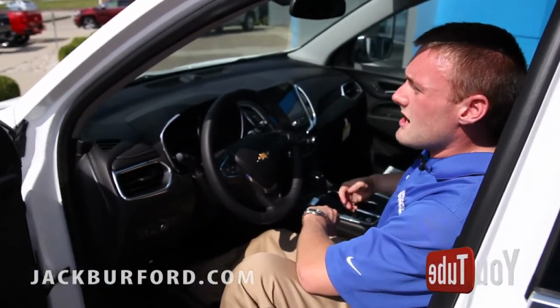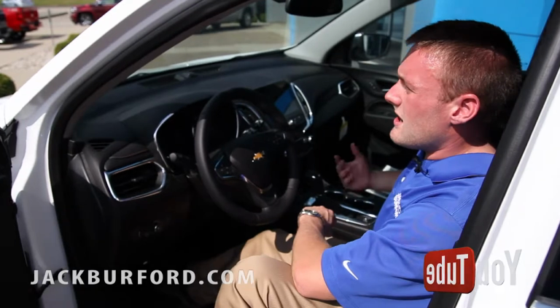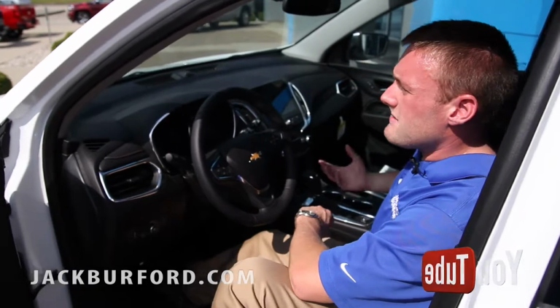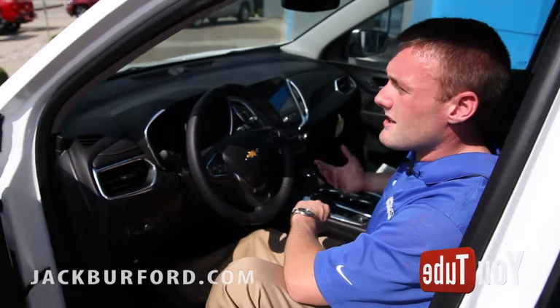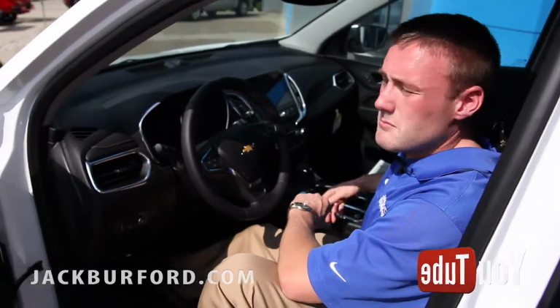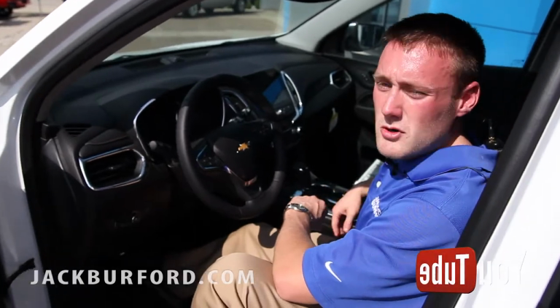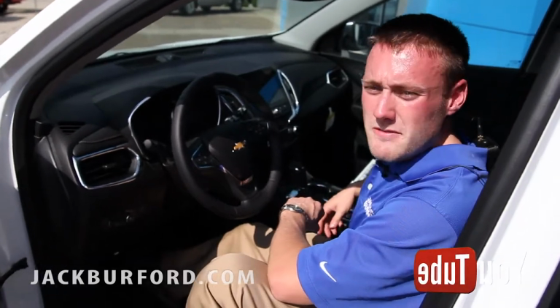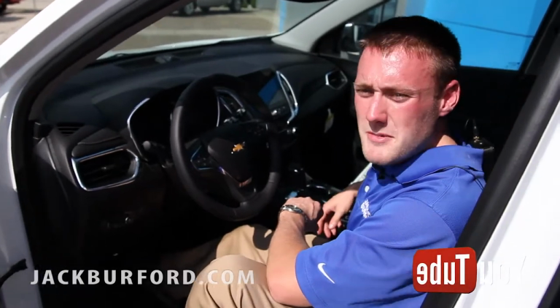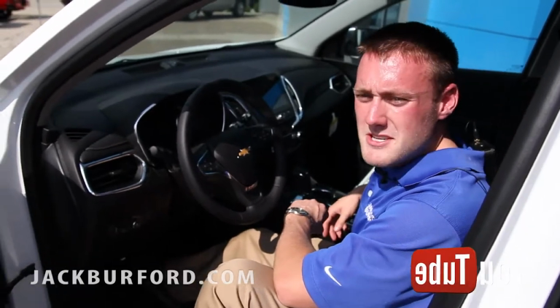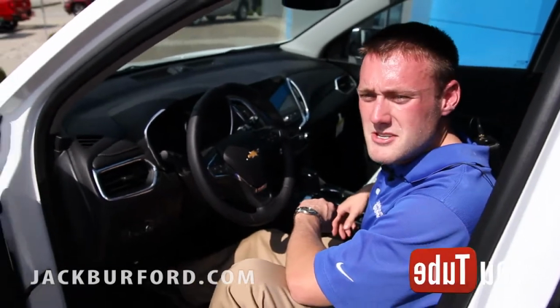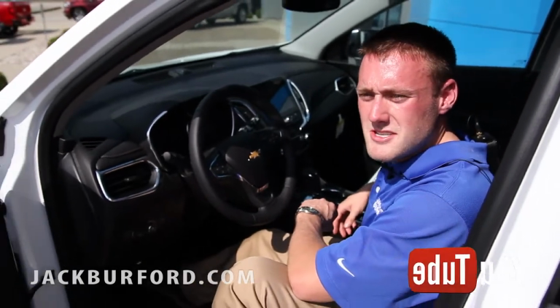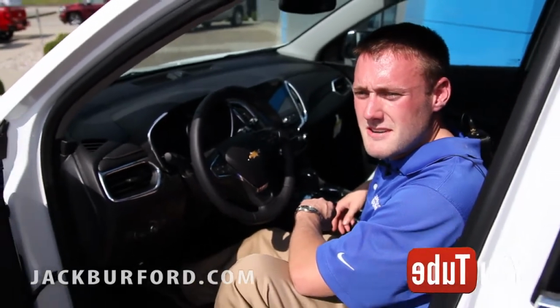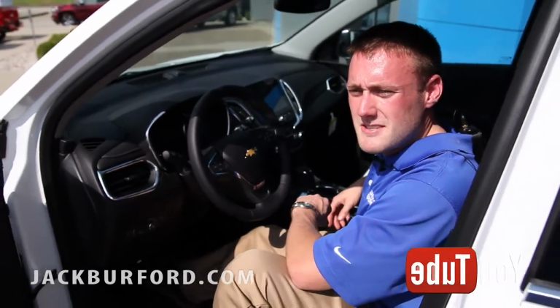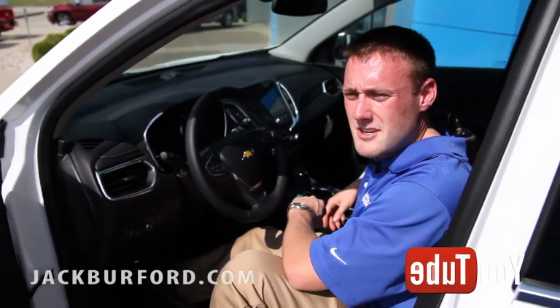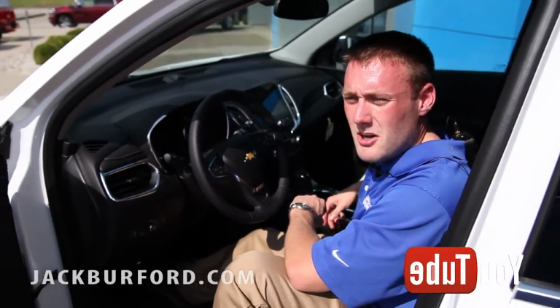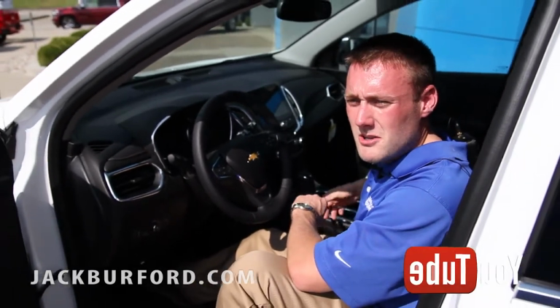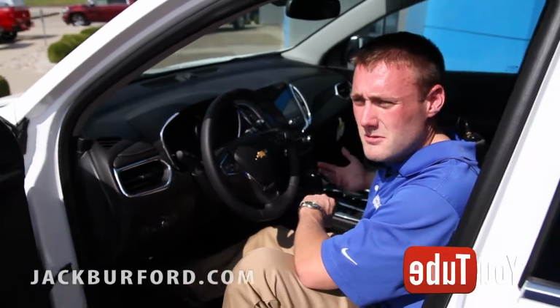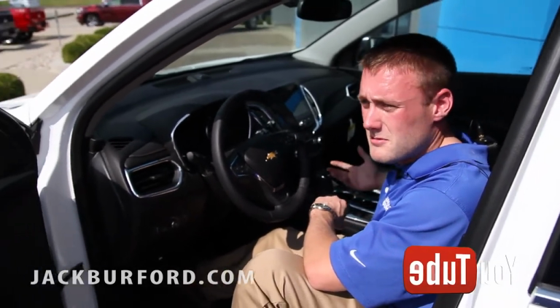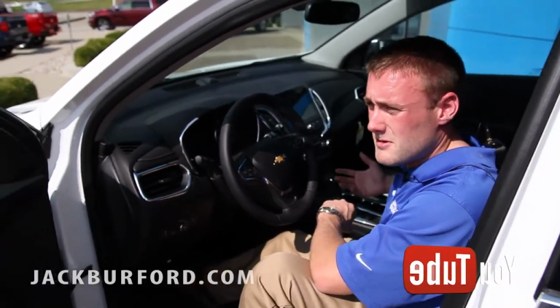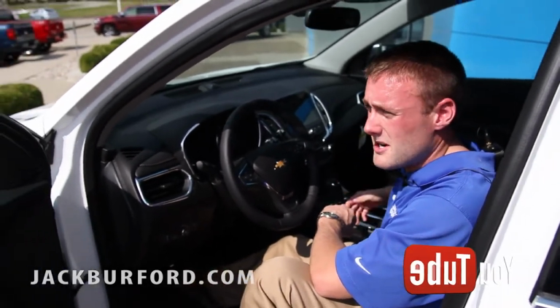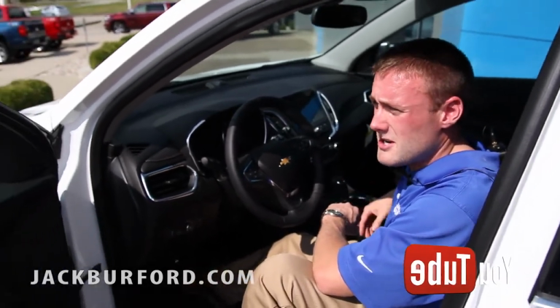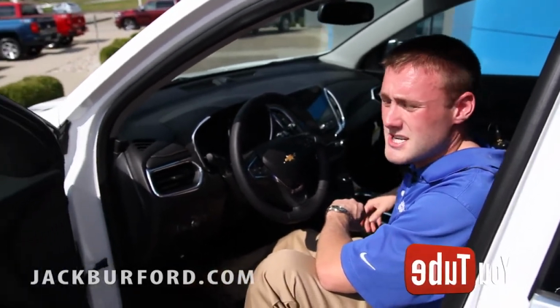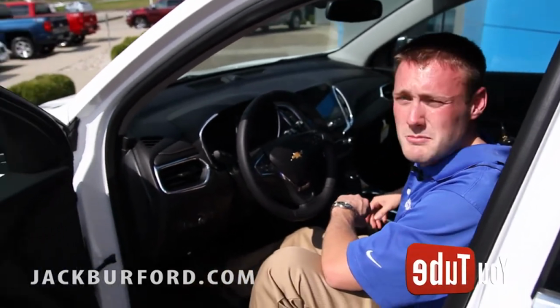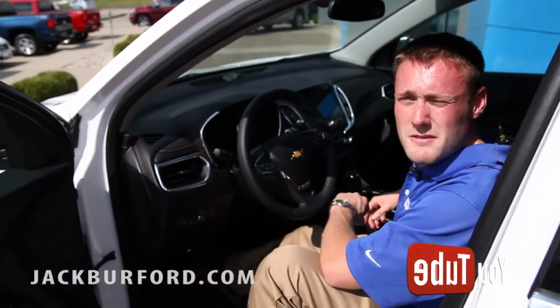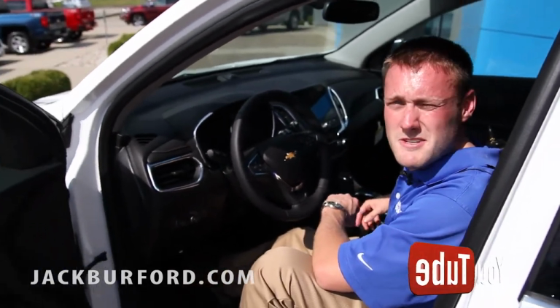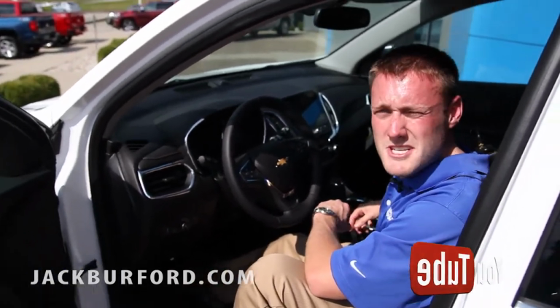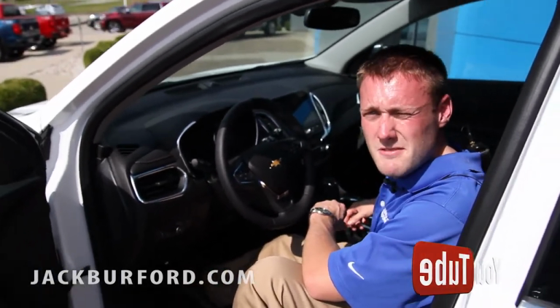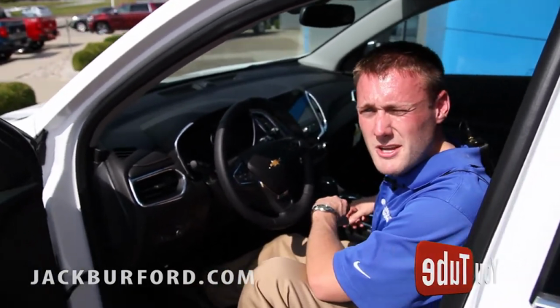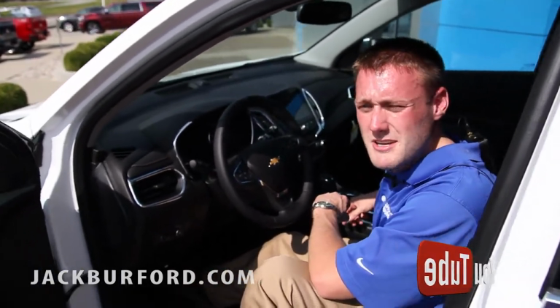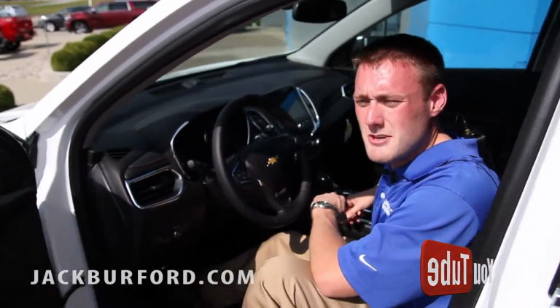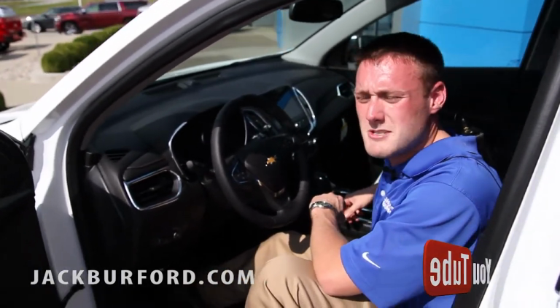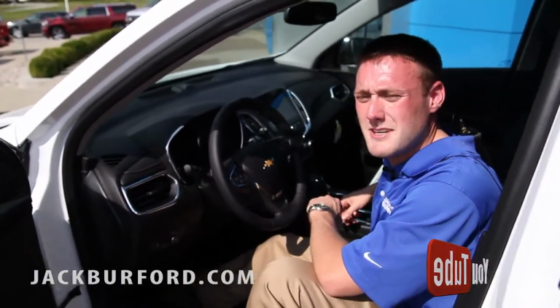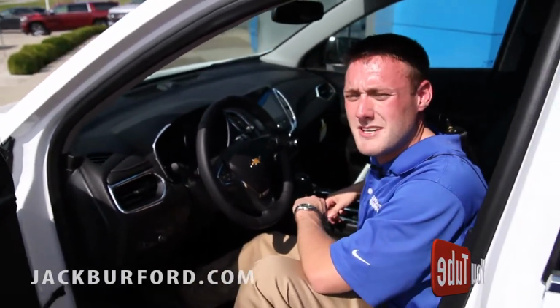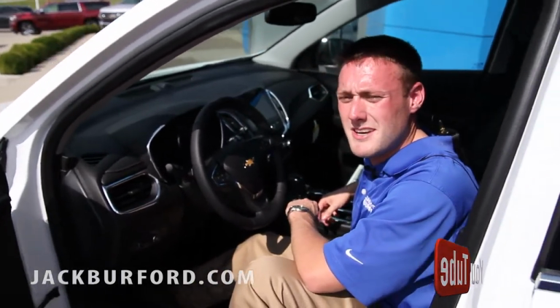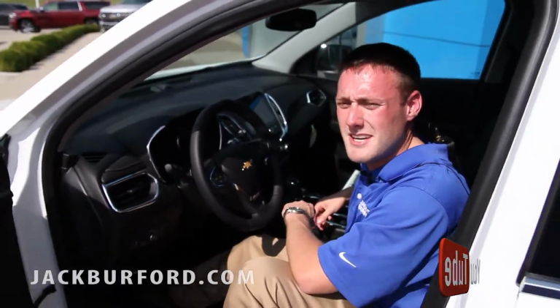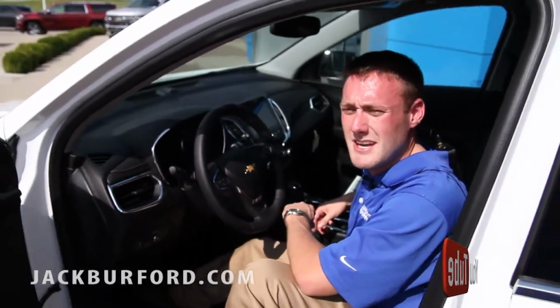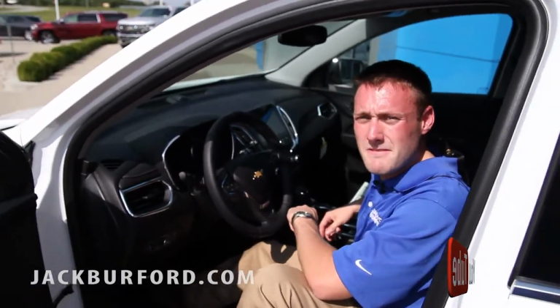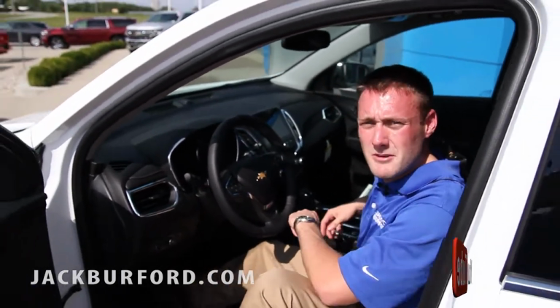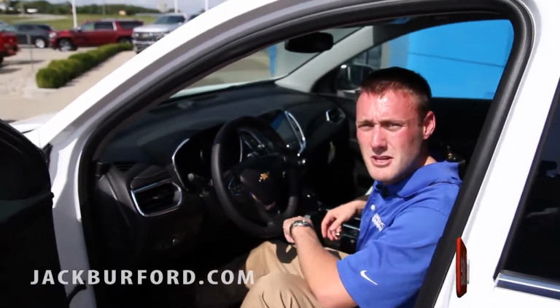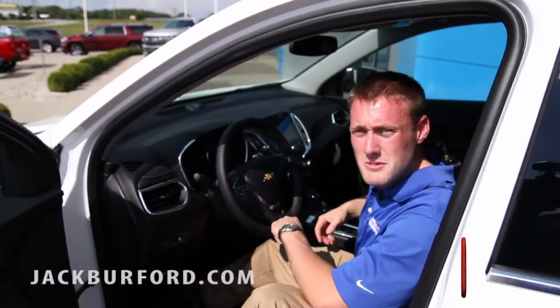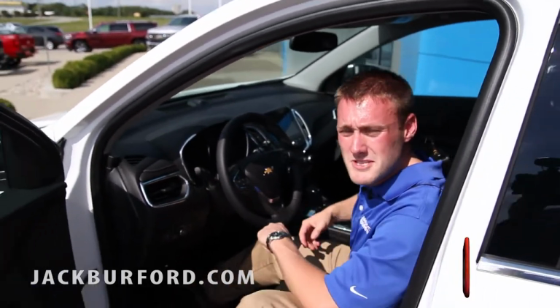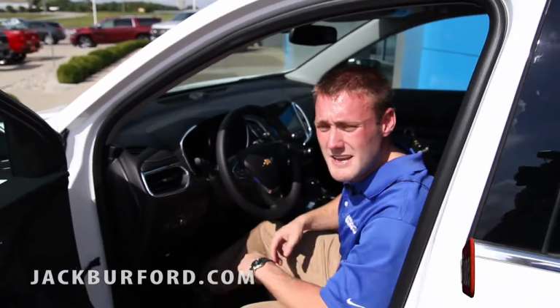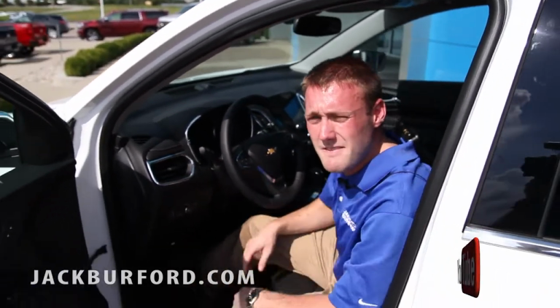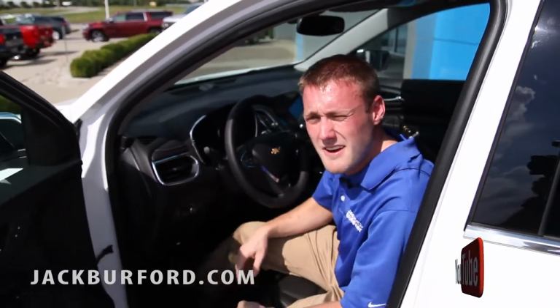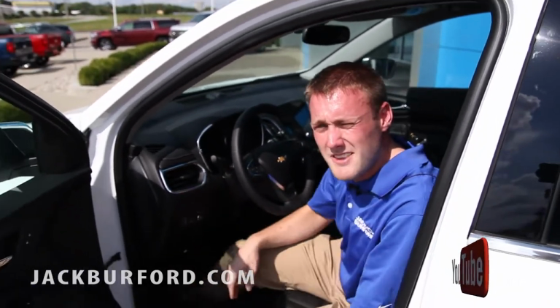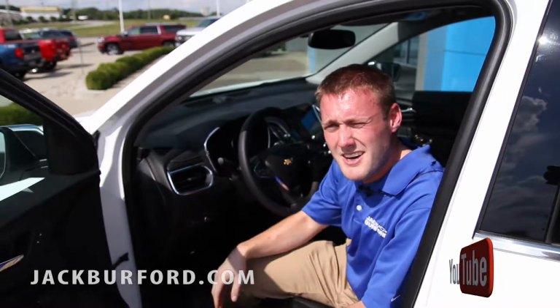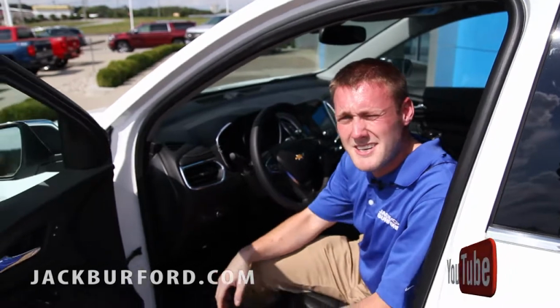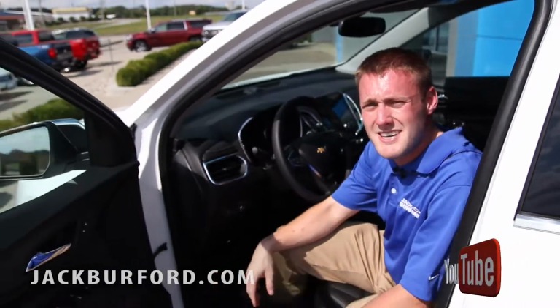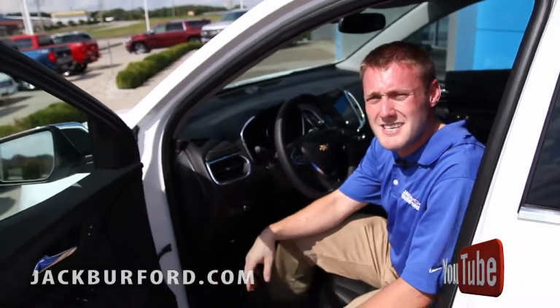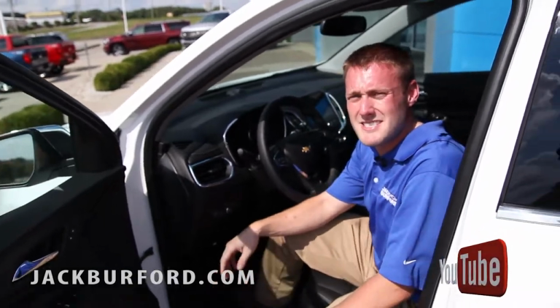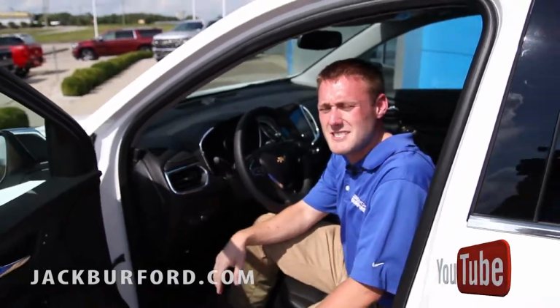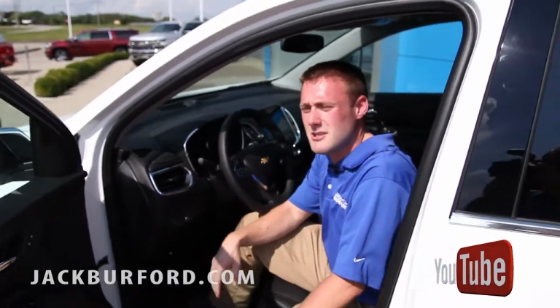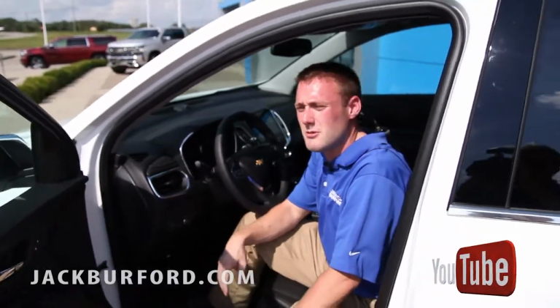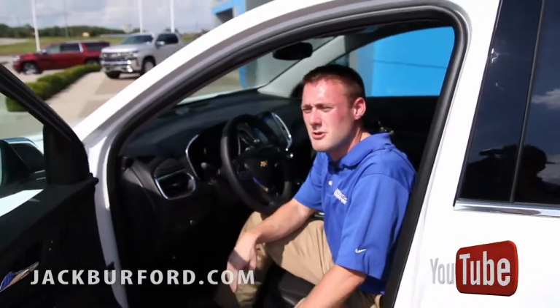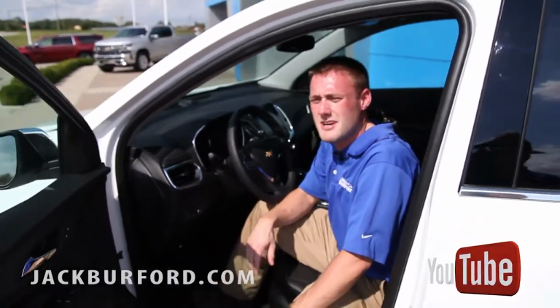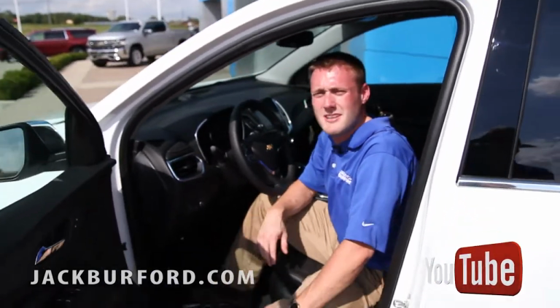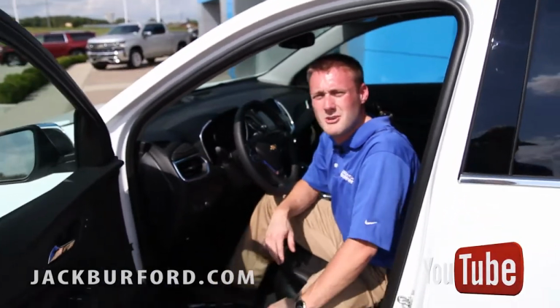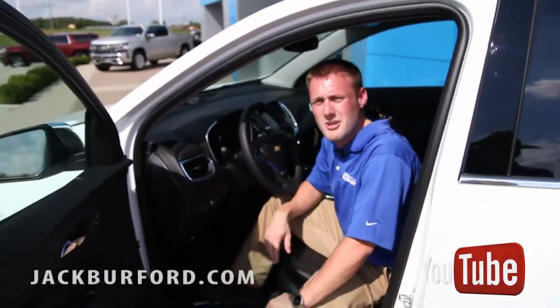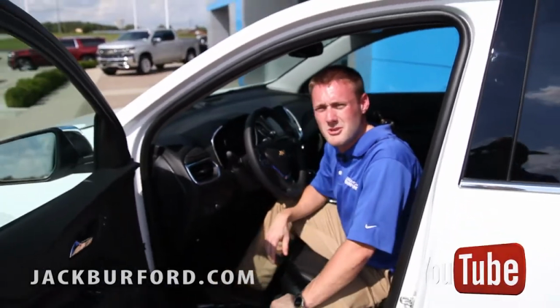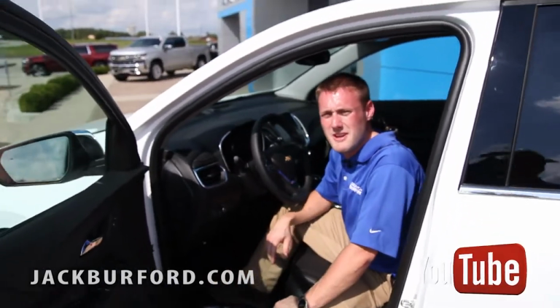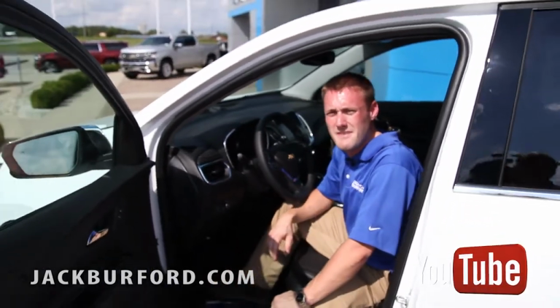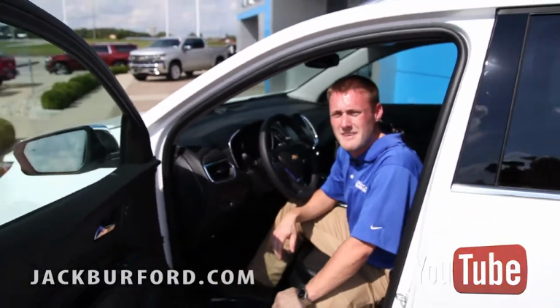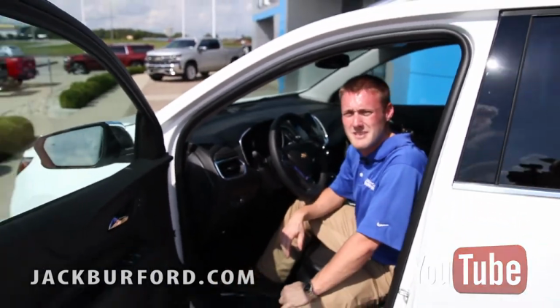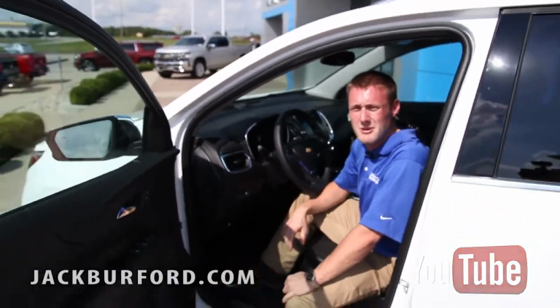If you'd like more information, just give us a call. We're here at Jack Burford Chevrolet in Richmond, Kentucky. Our phone number is 859-623-3350.